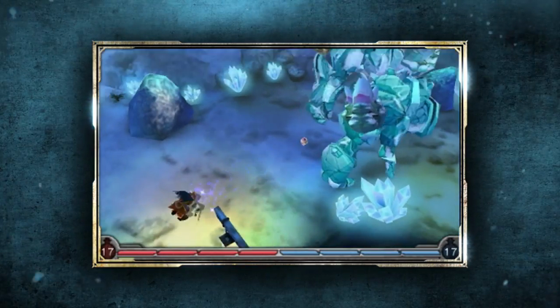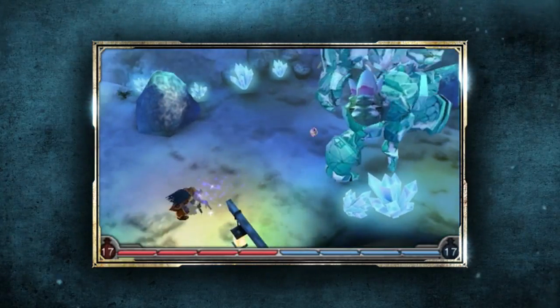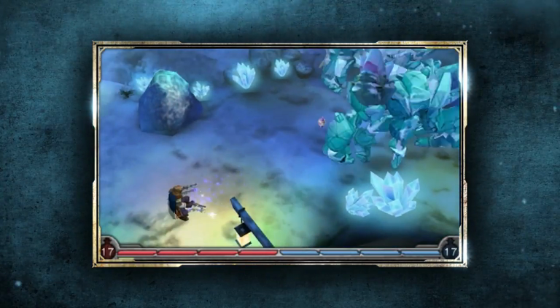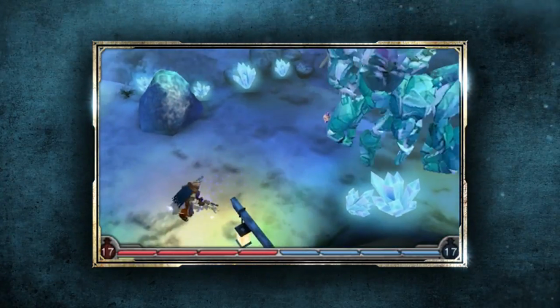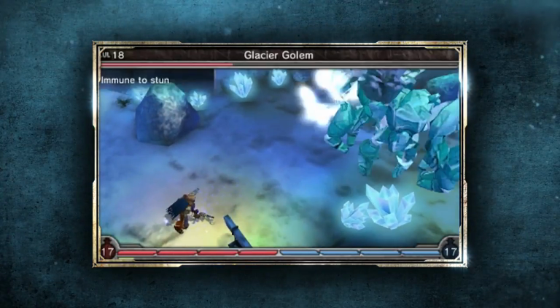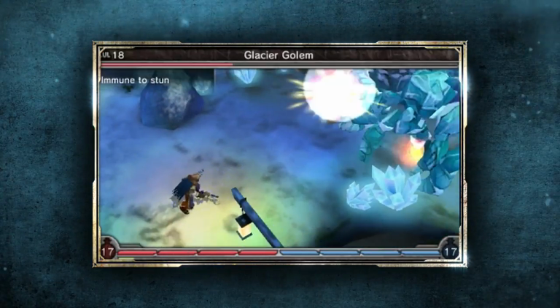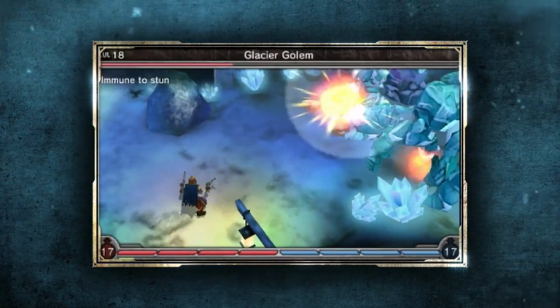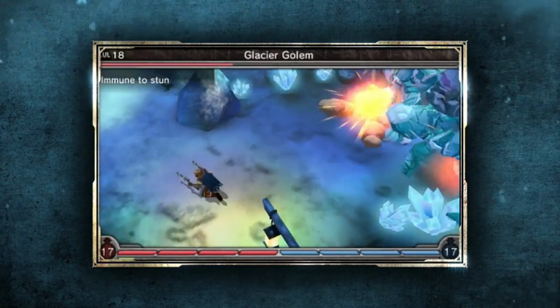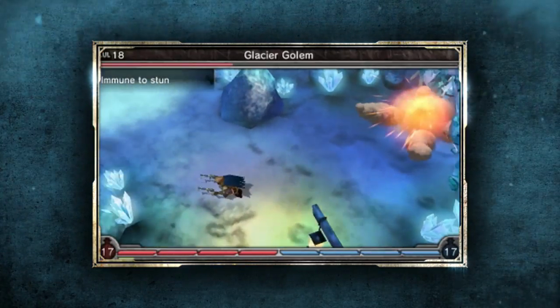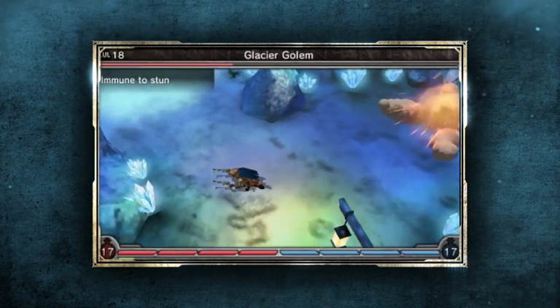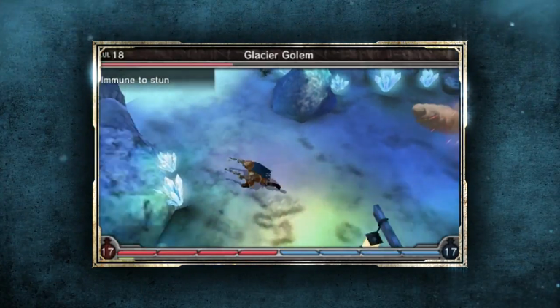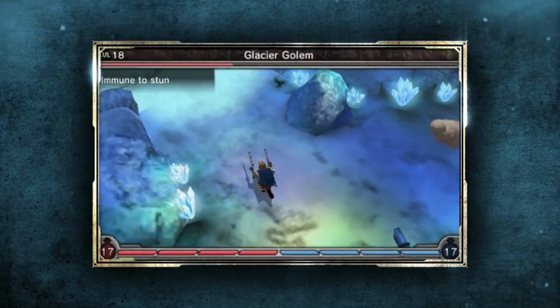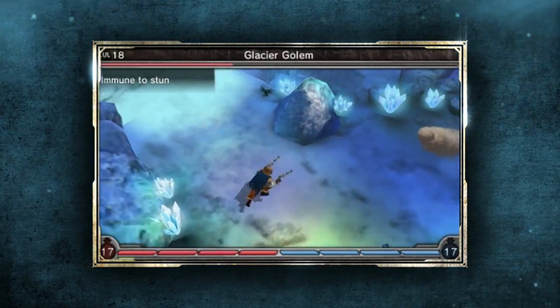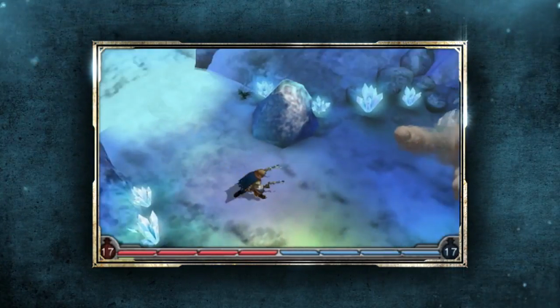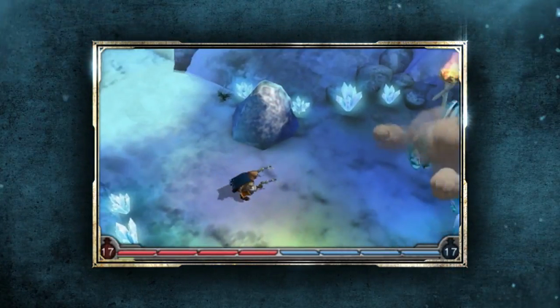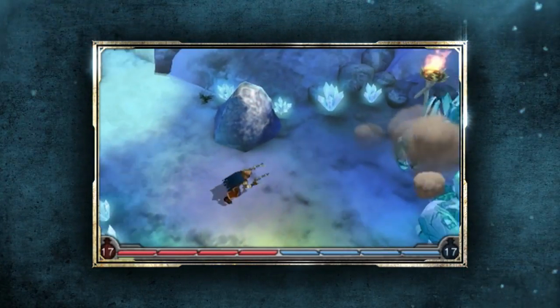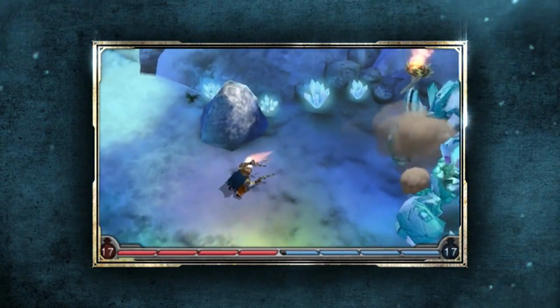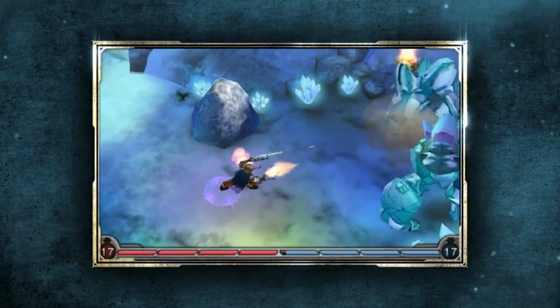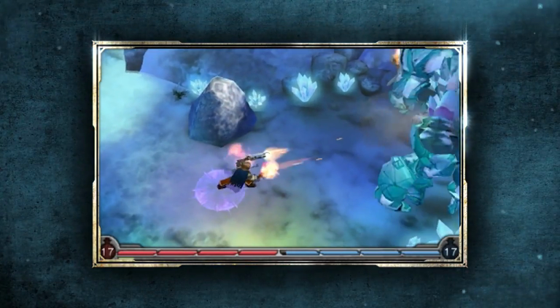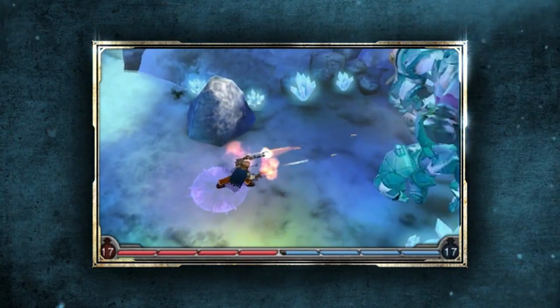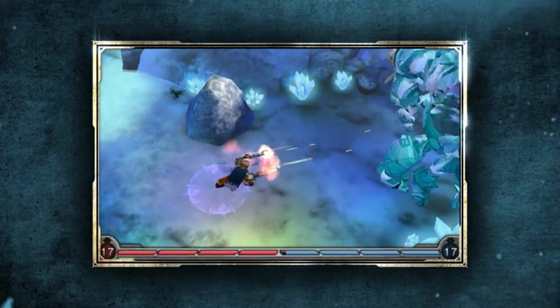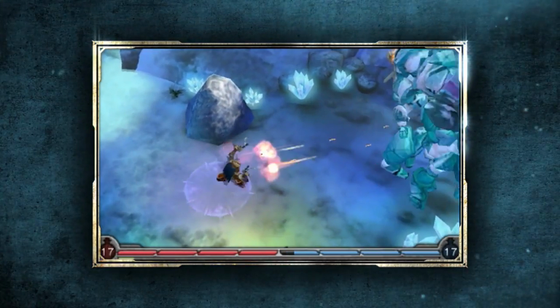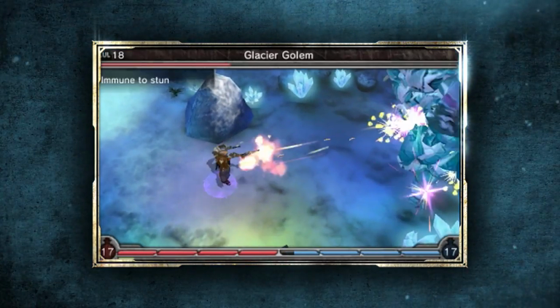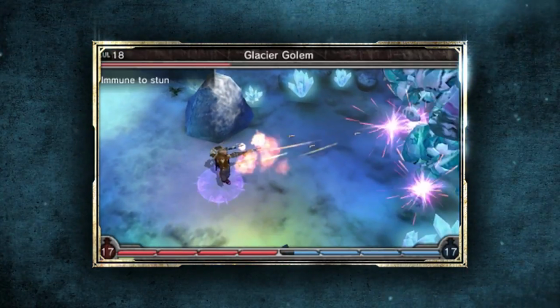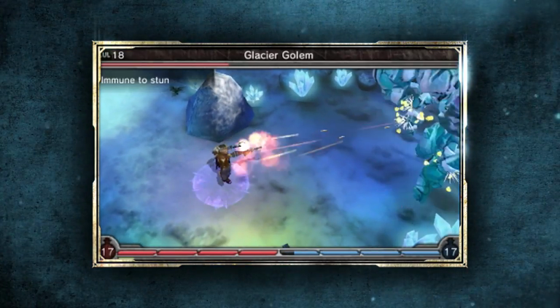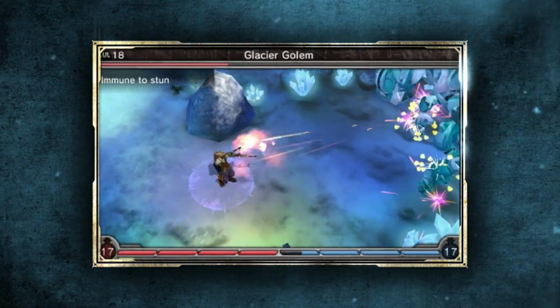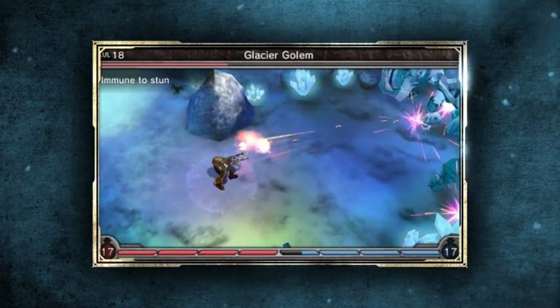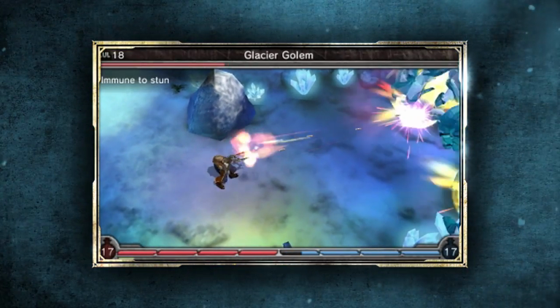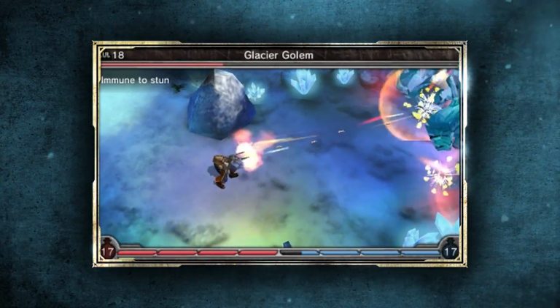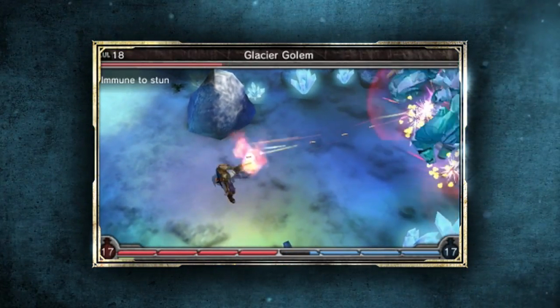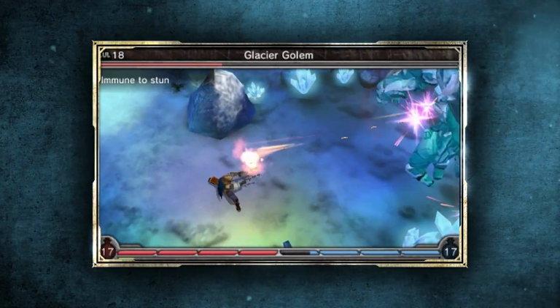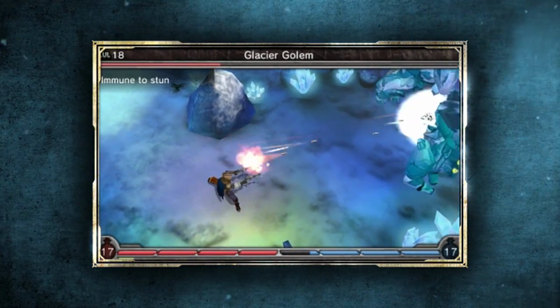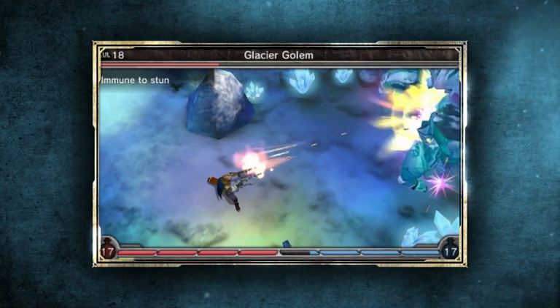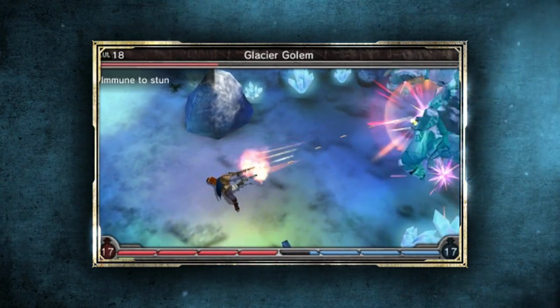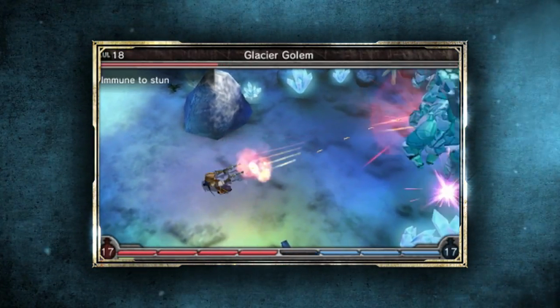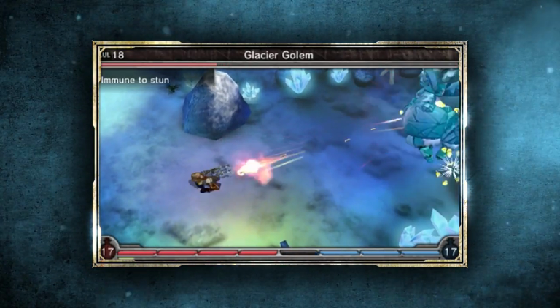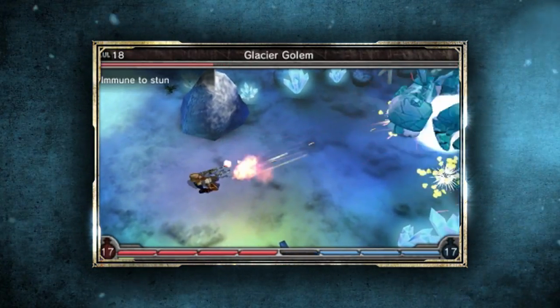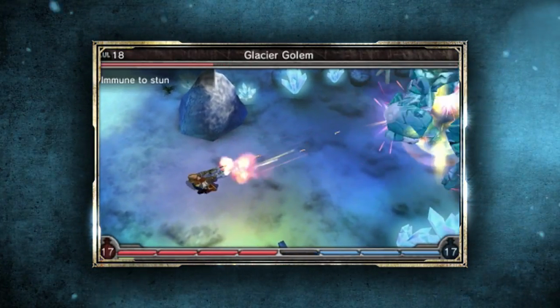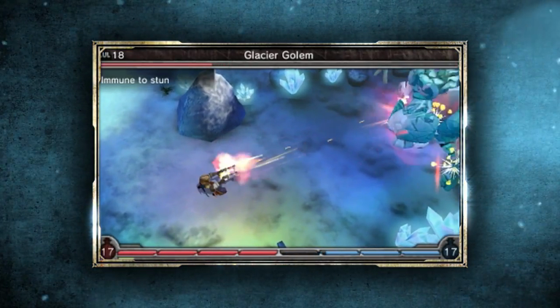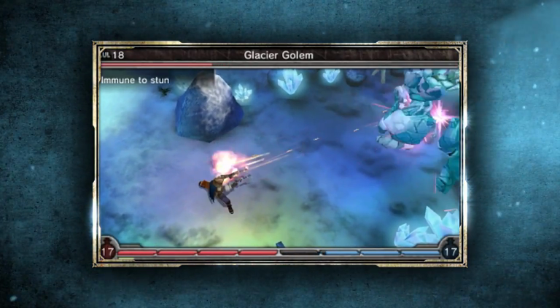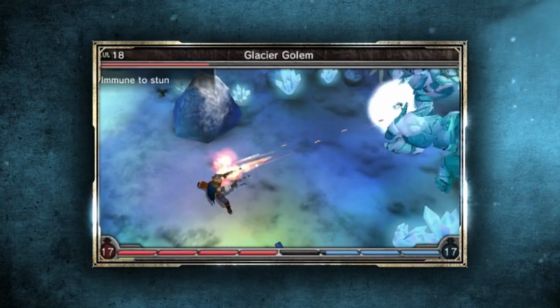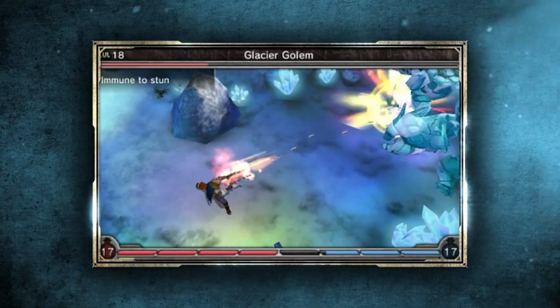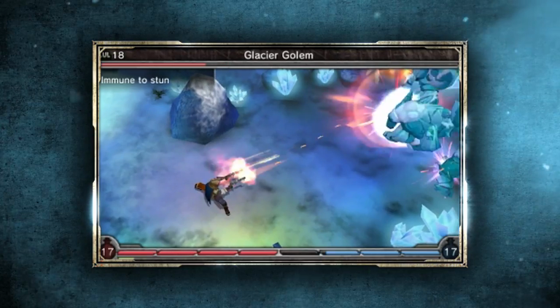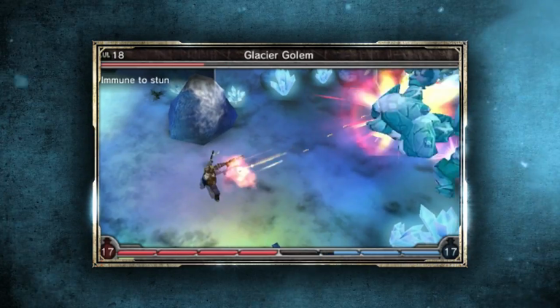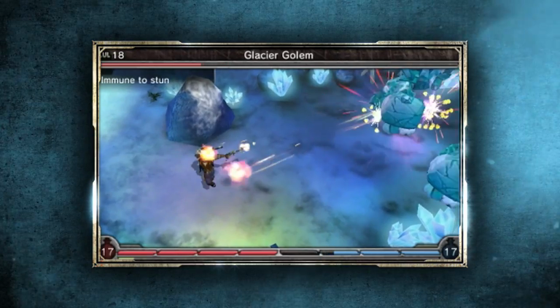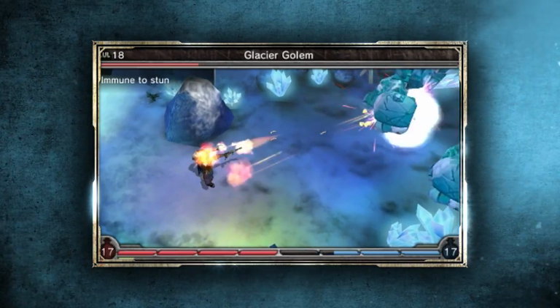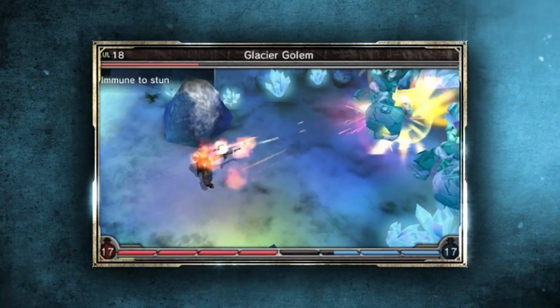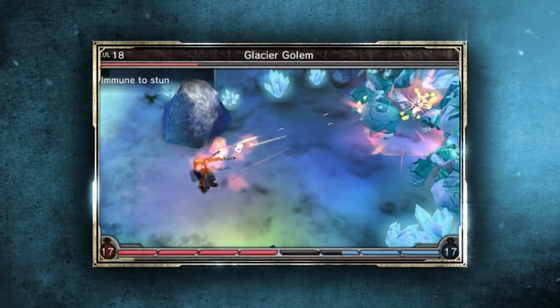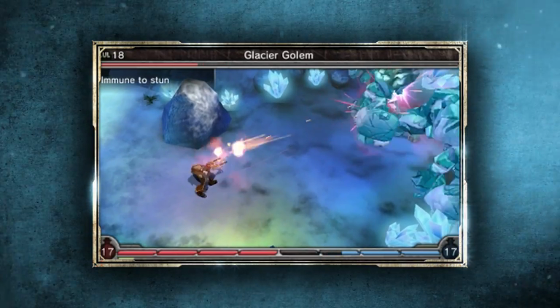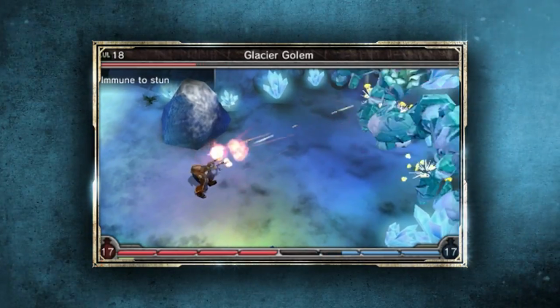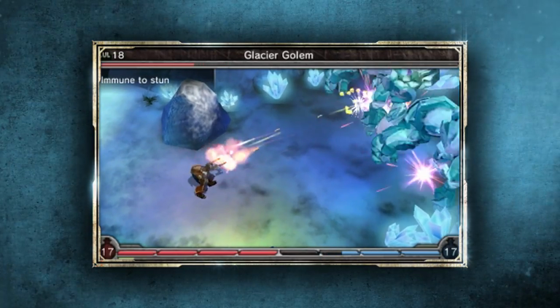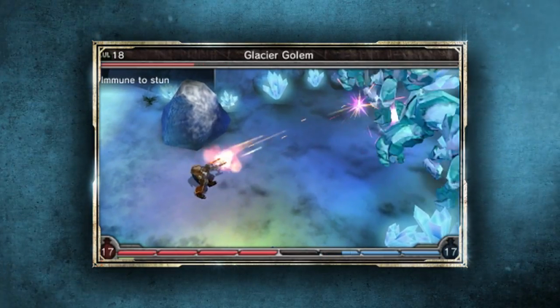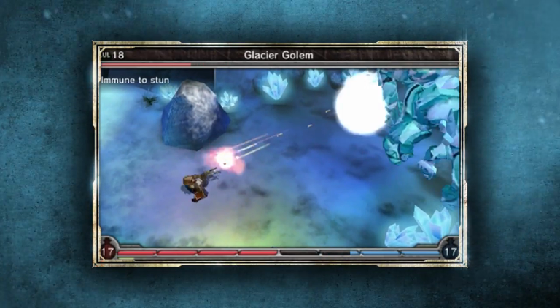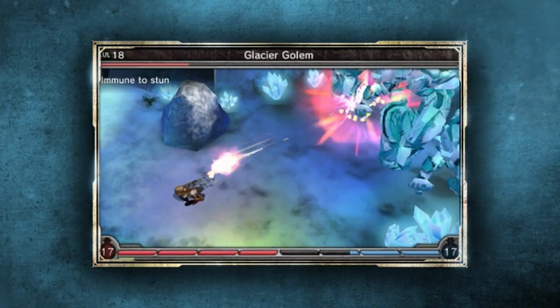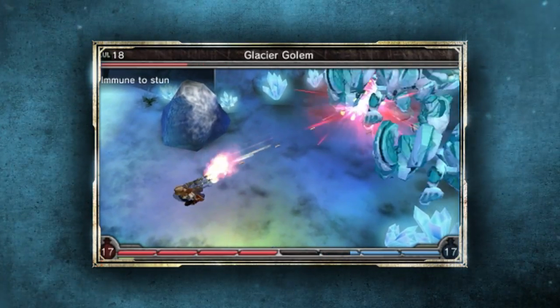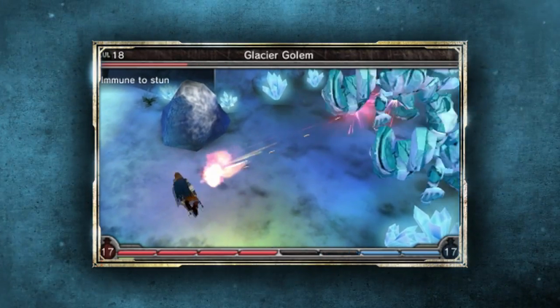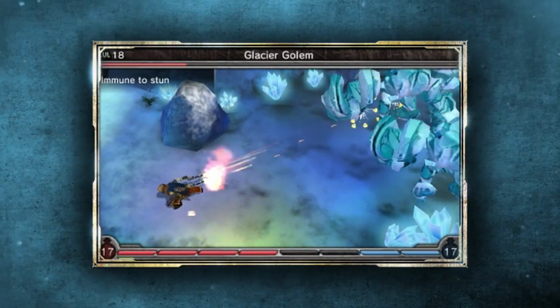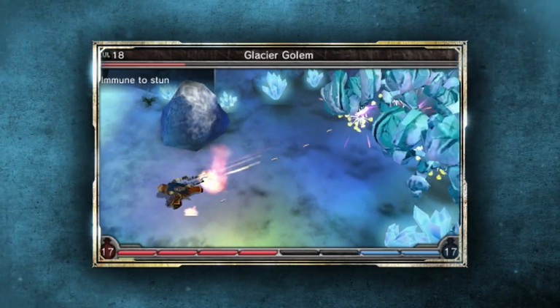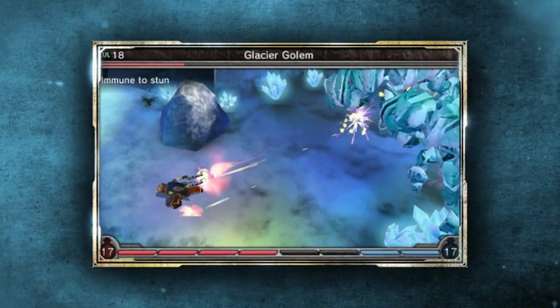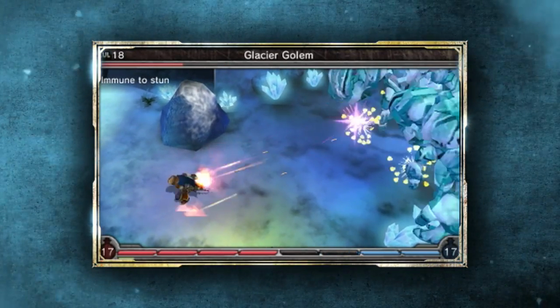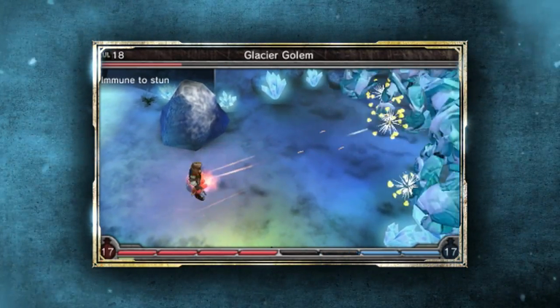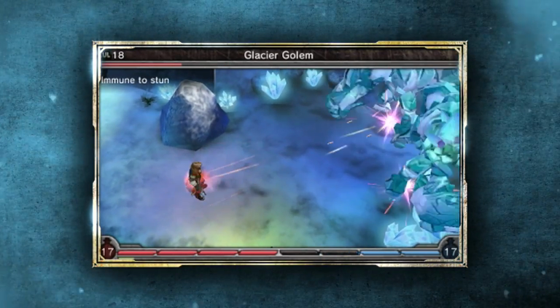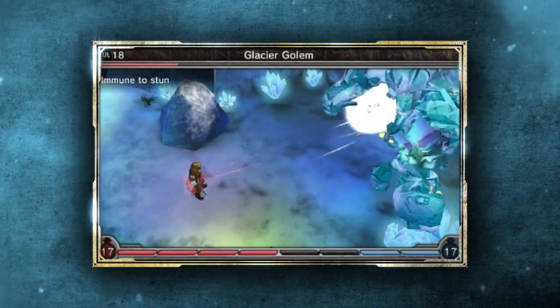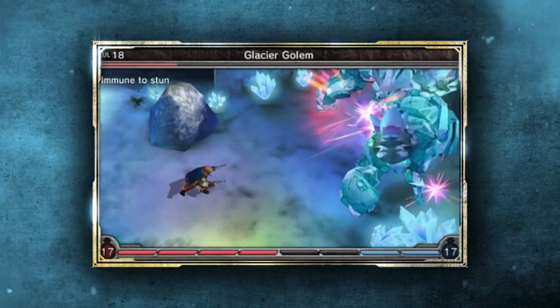Here I'm using a mix of my default charge attack, my powerful Bullet Storm ability, and Bullet Barrage, which allows me to strafe as I fire.